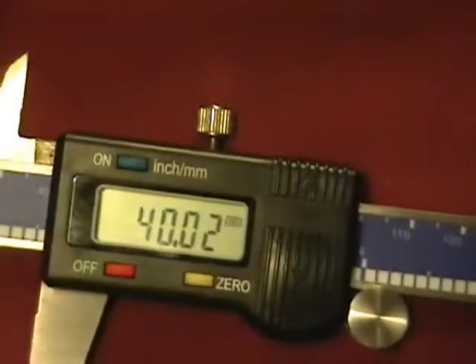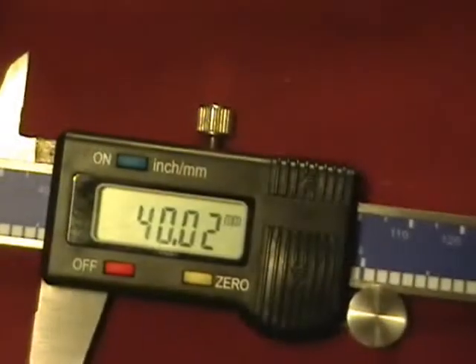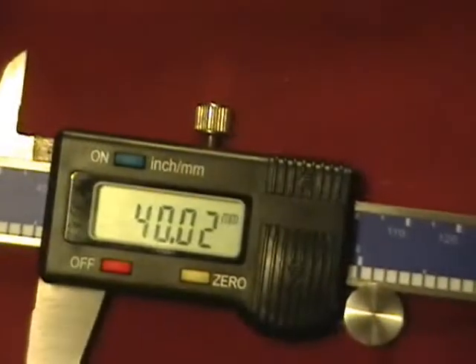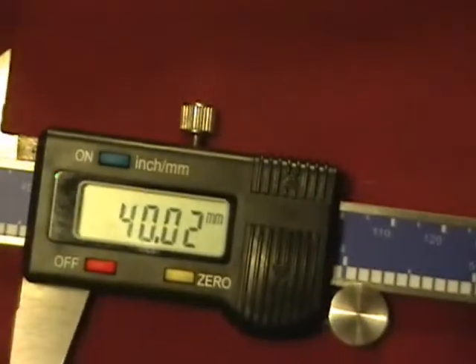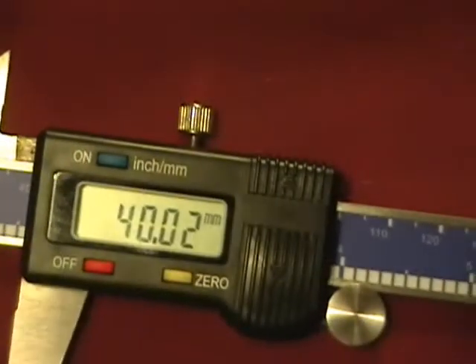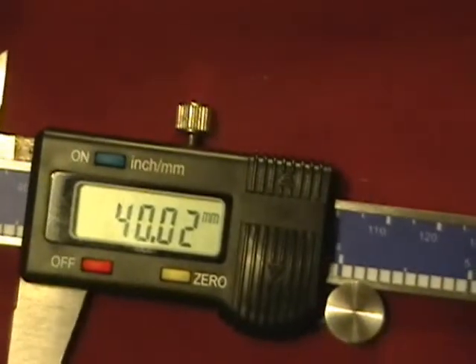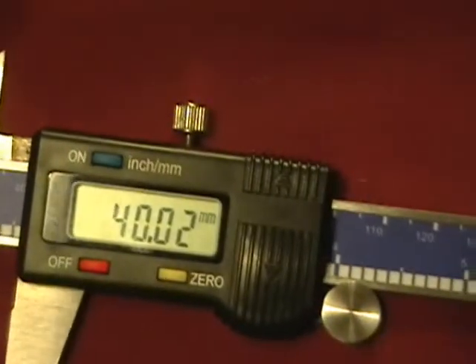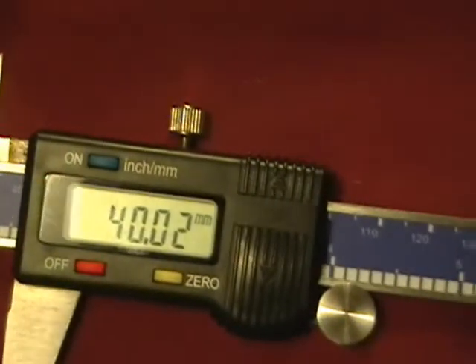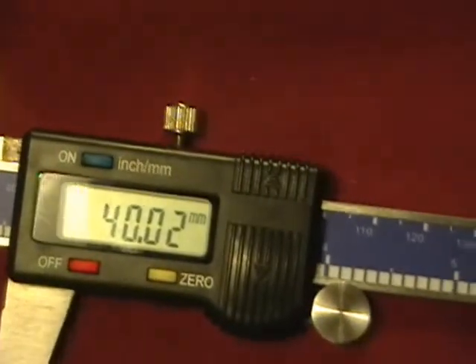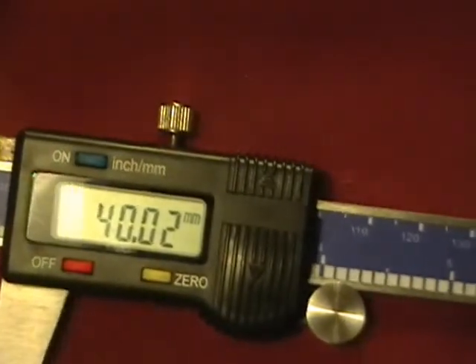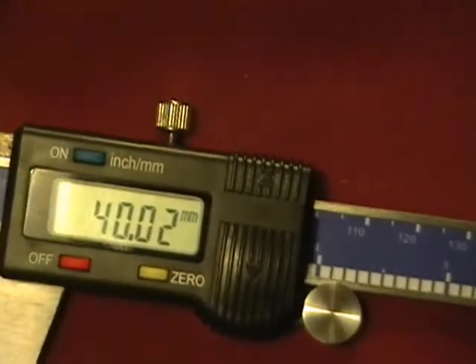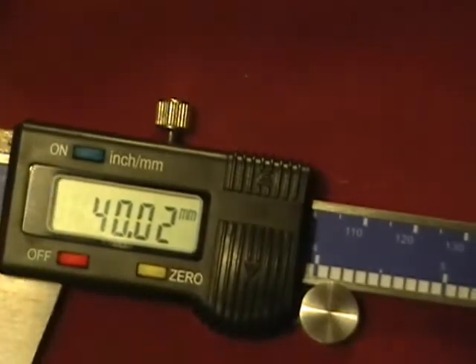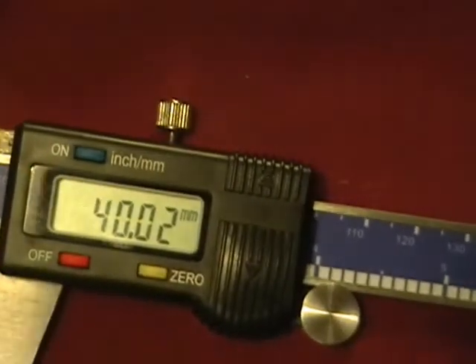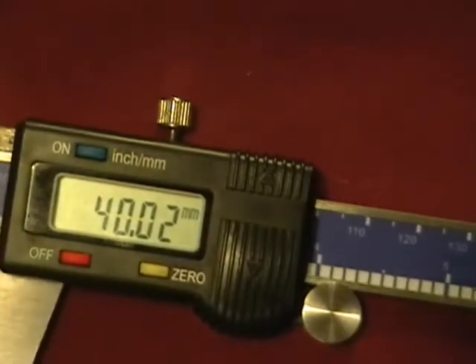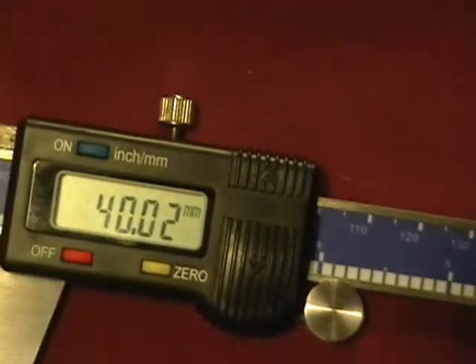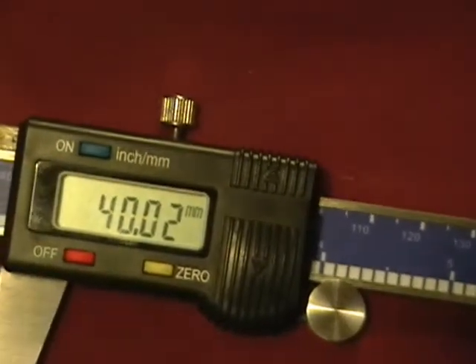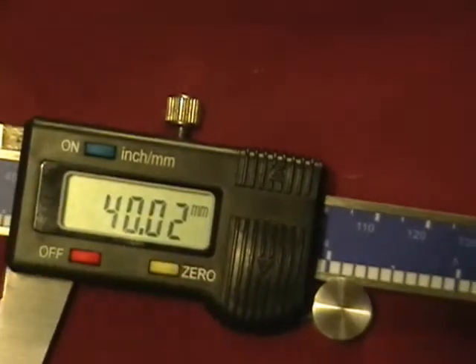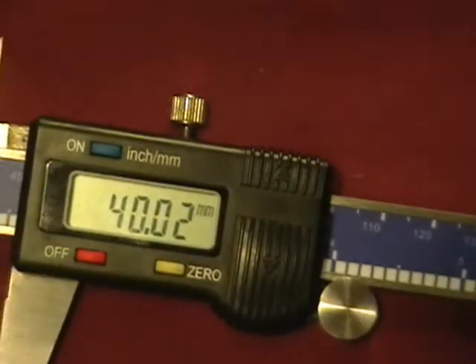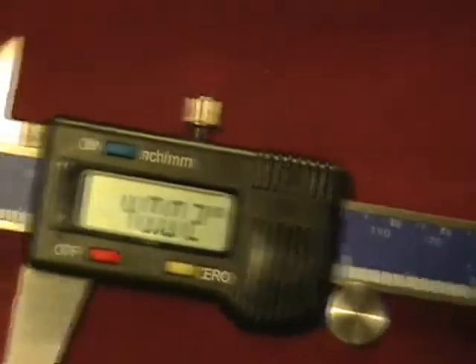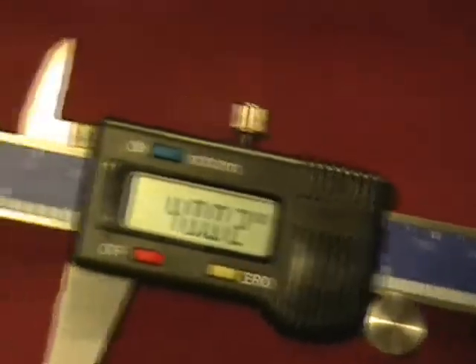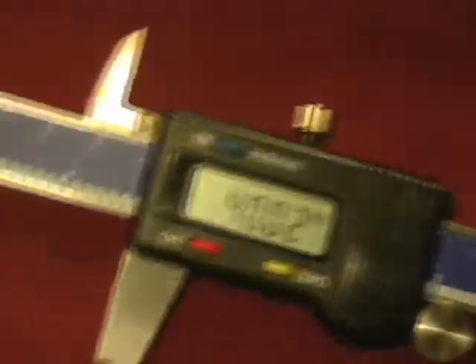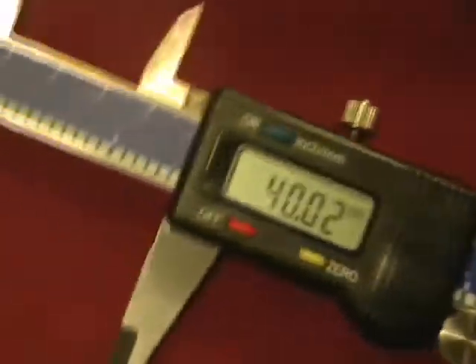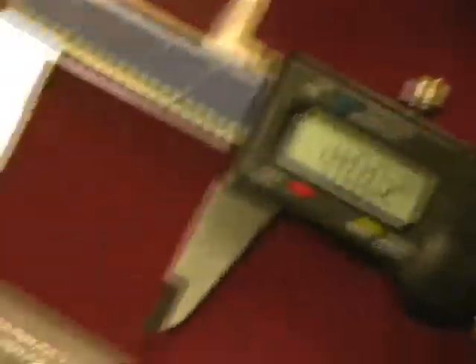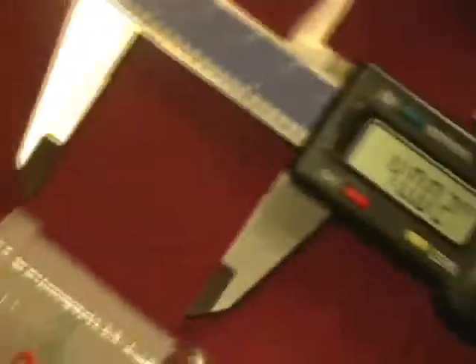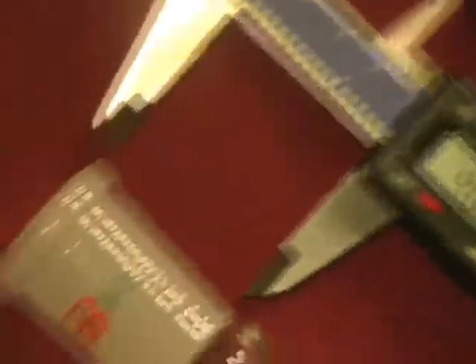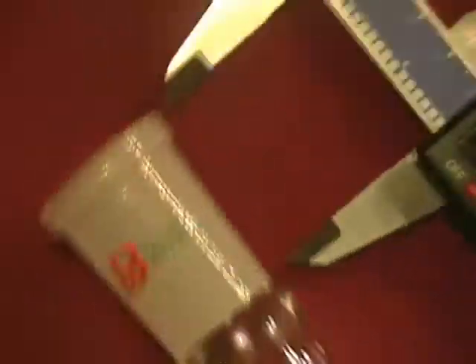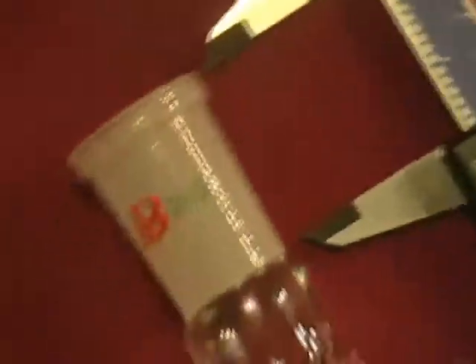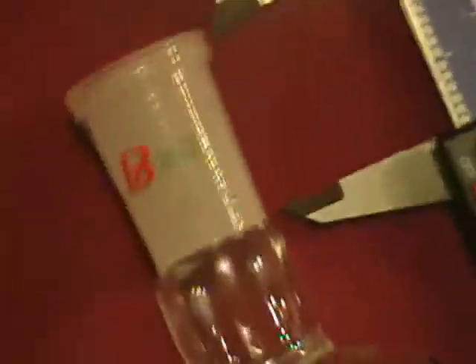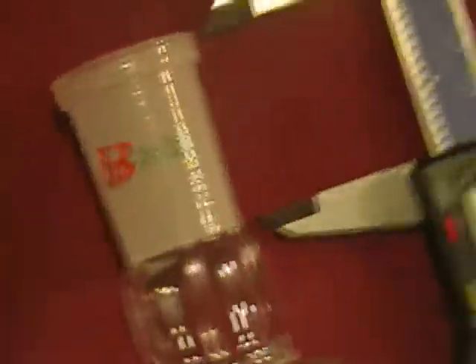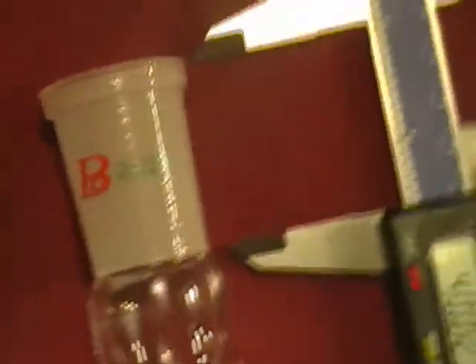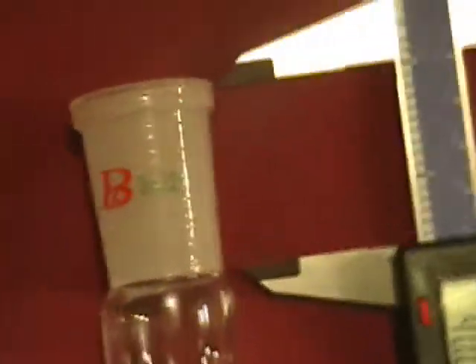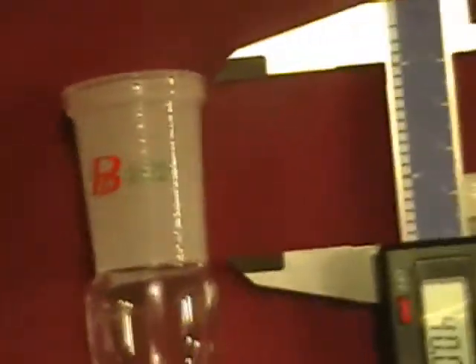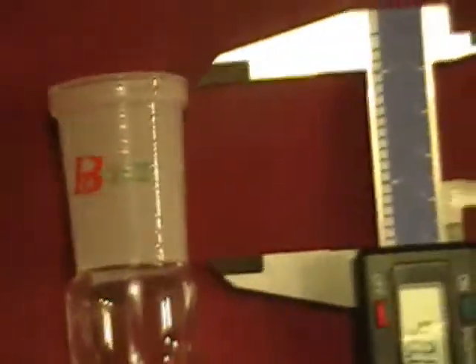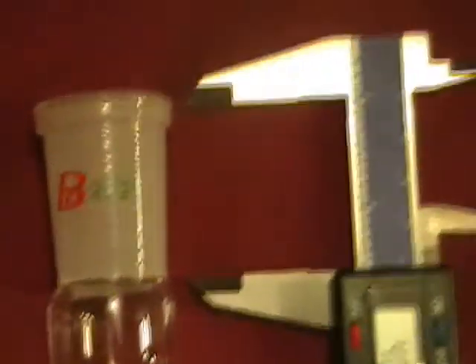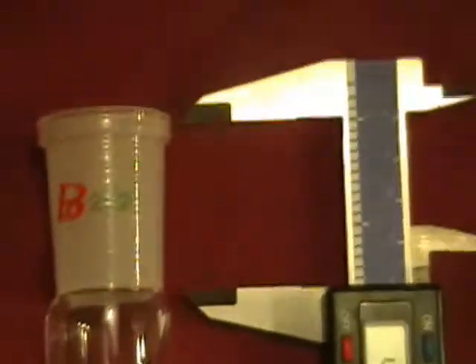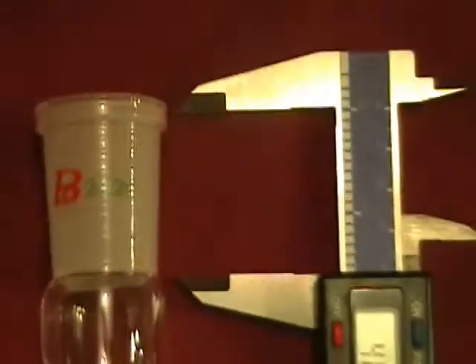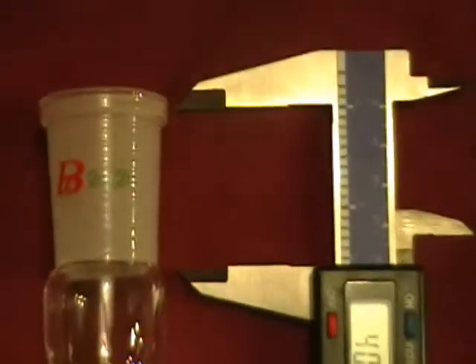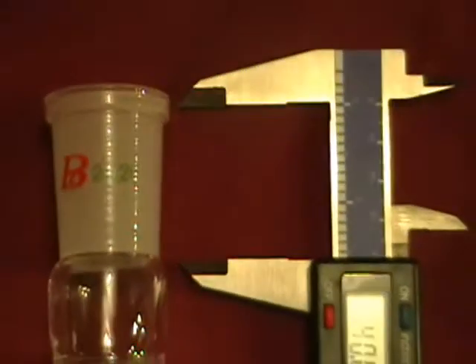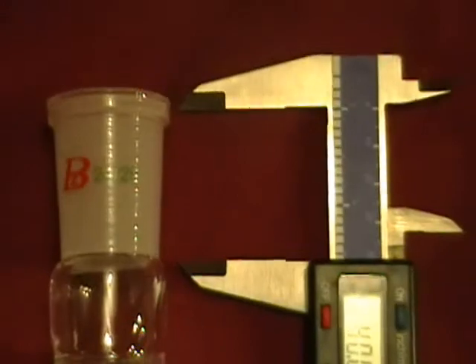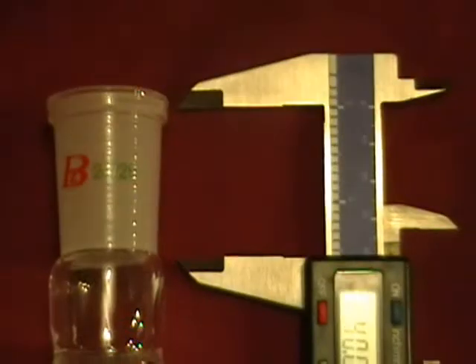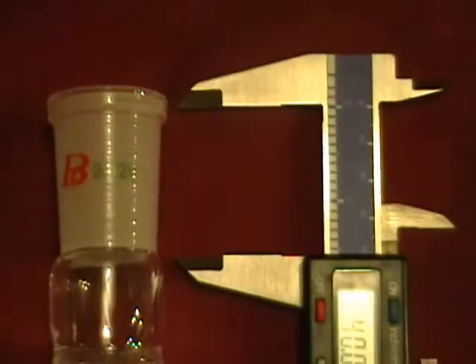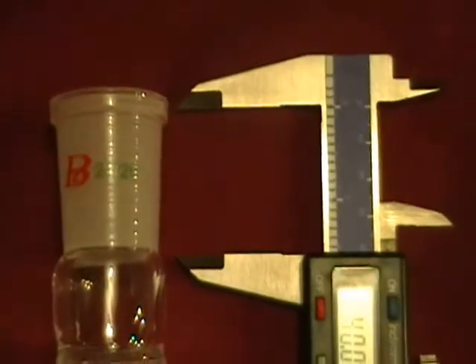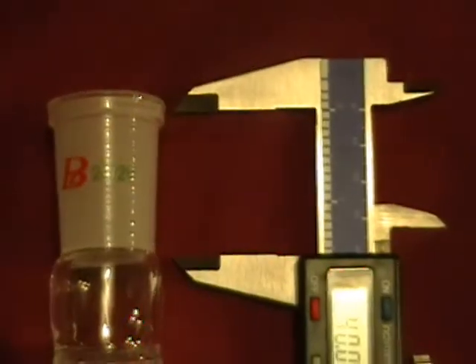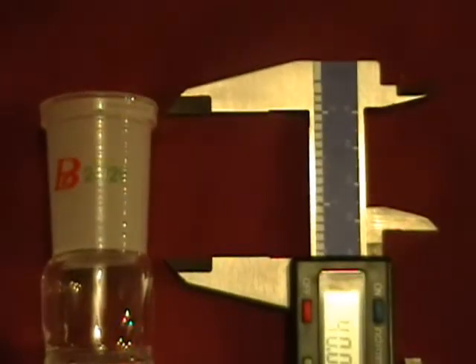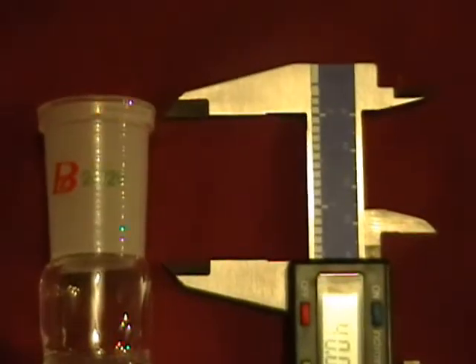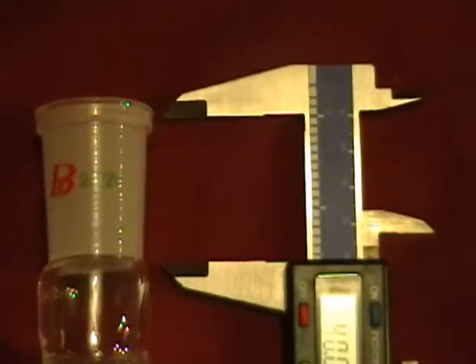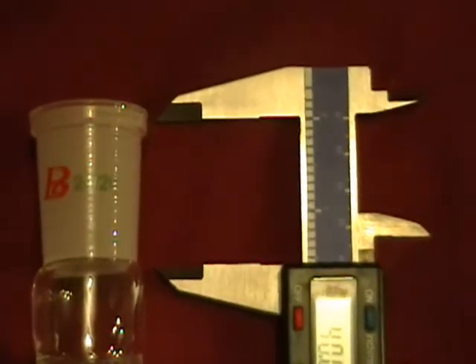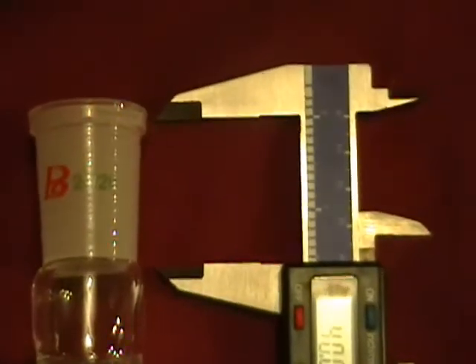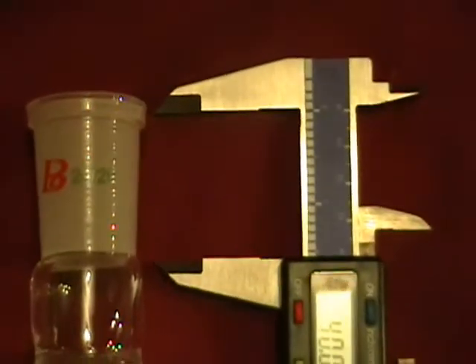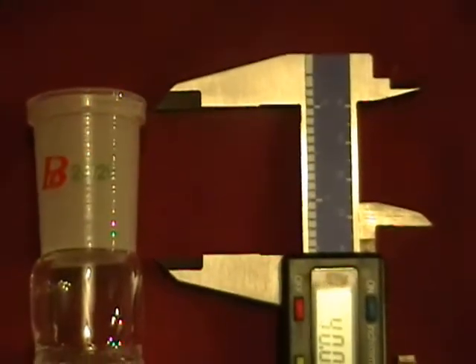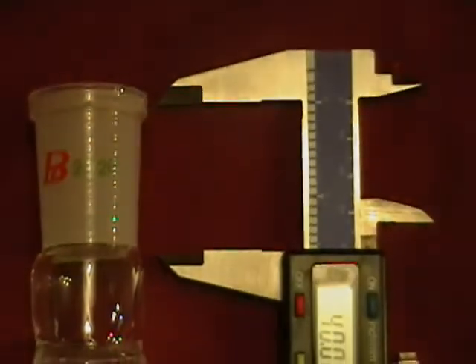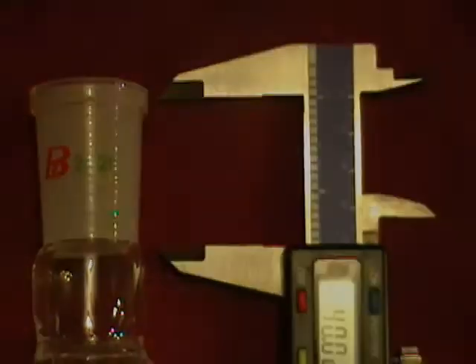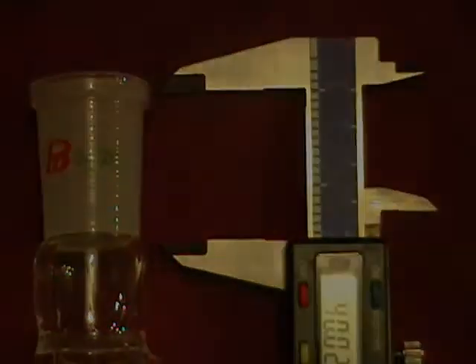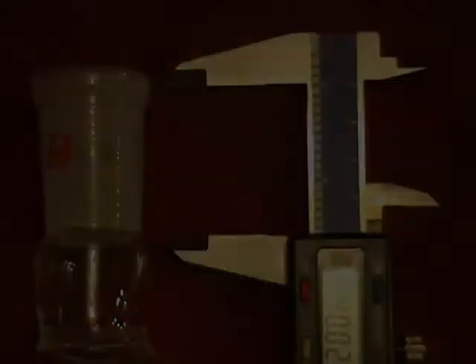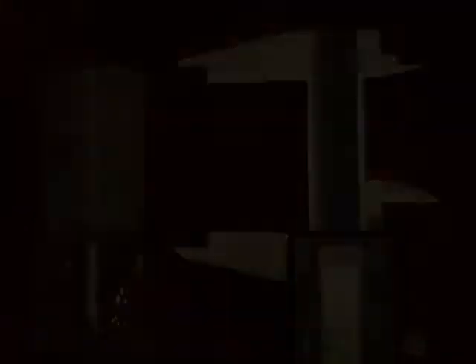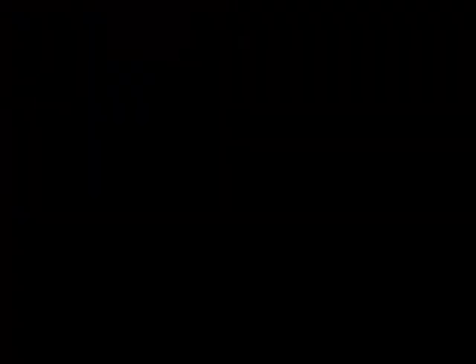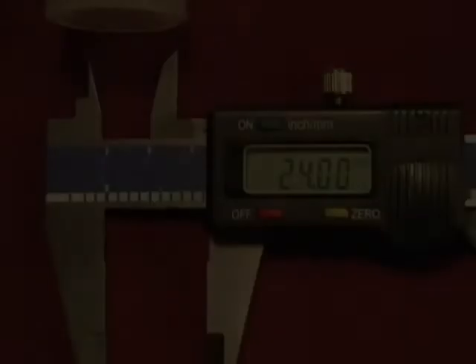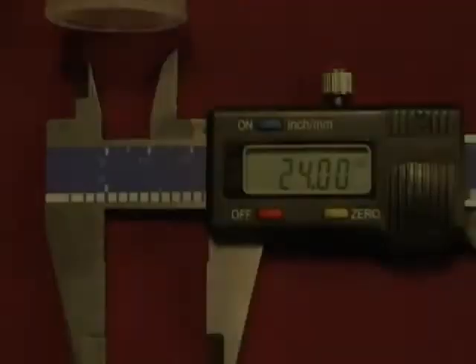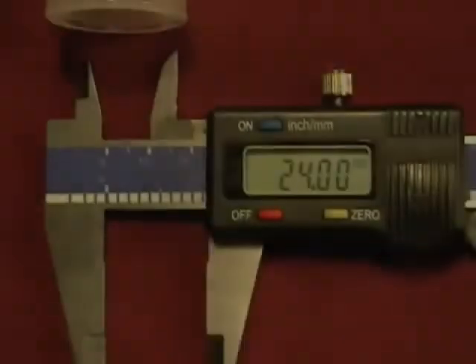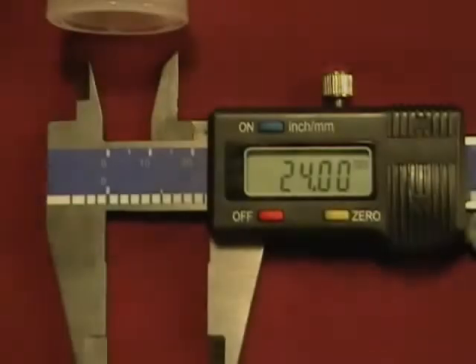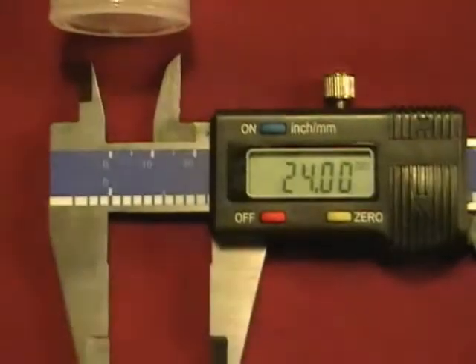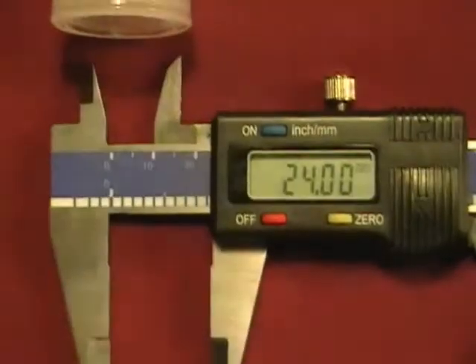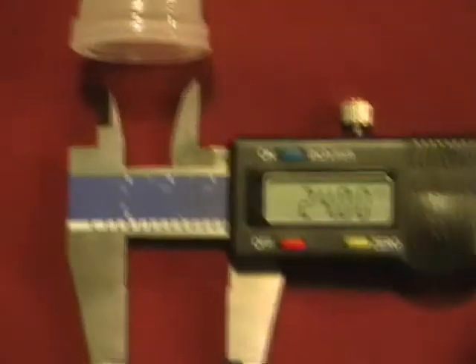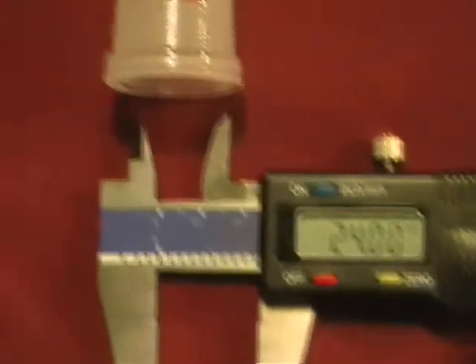These are mislabeled as 24/29. I used this digital caliper to show you it is just a misprint, and it is indeed a 24/40 ground glass joint.